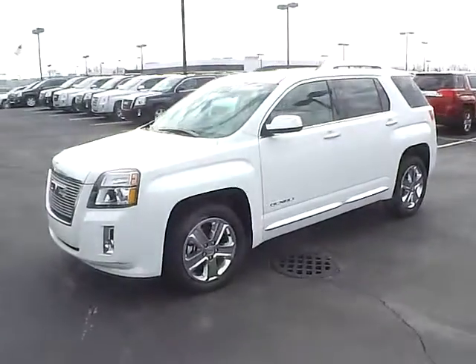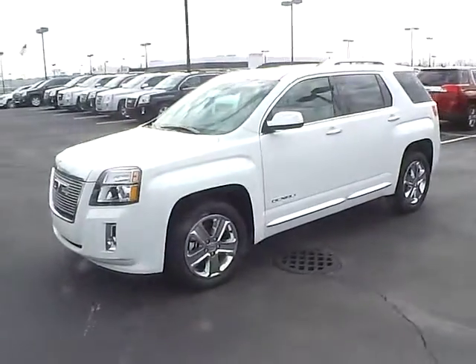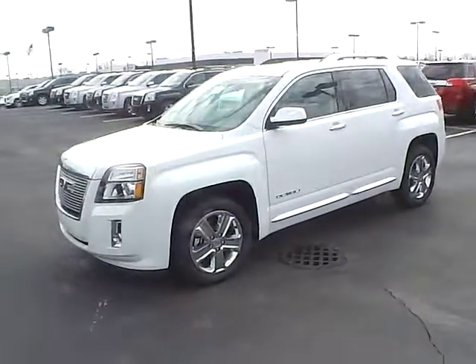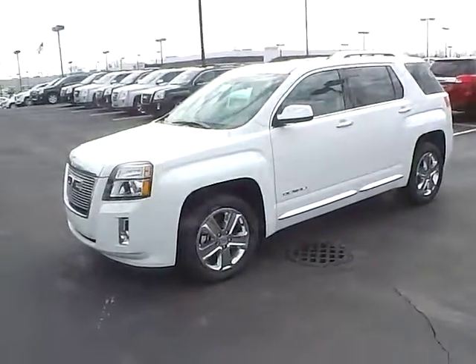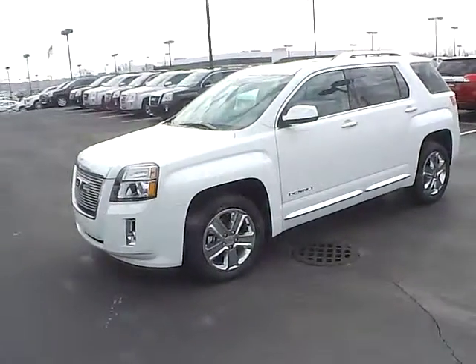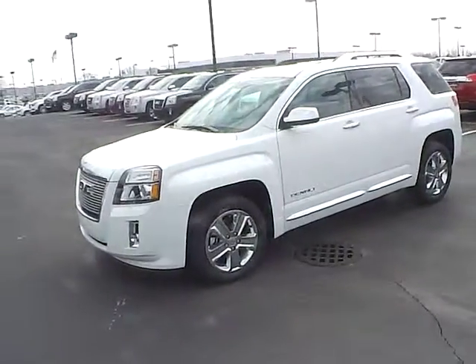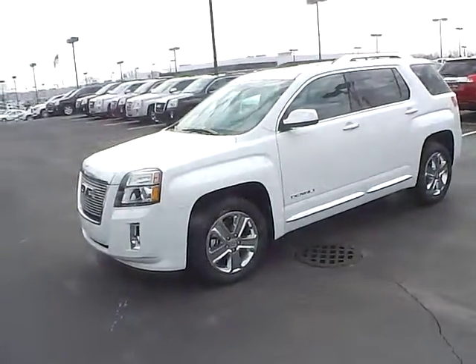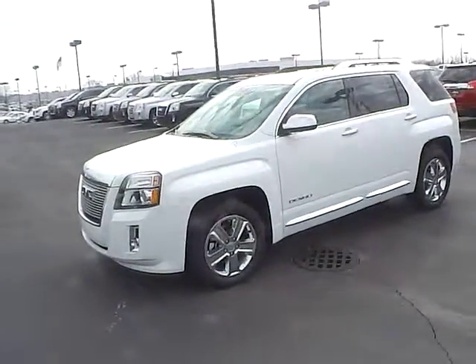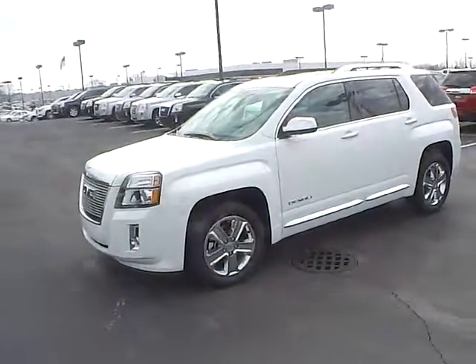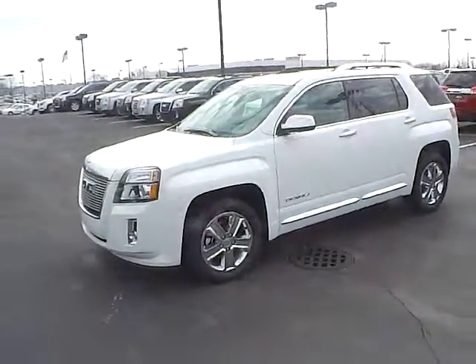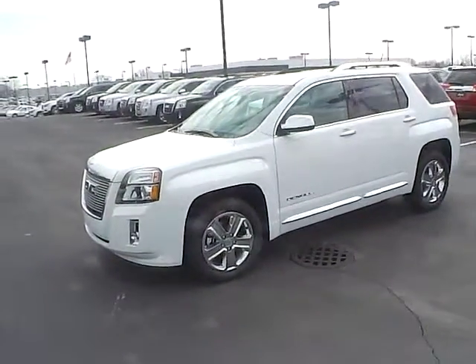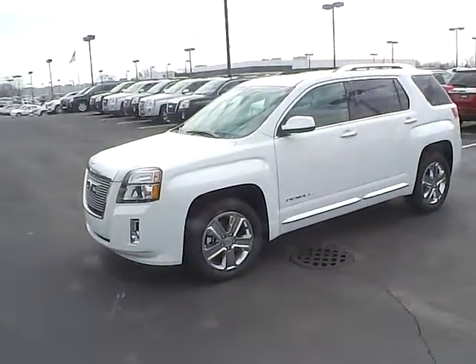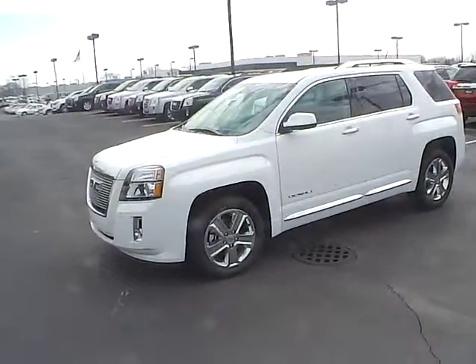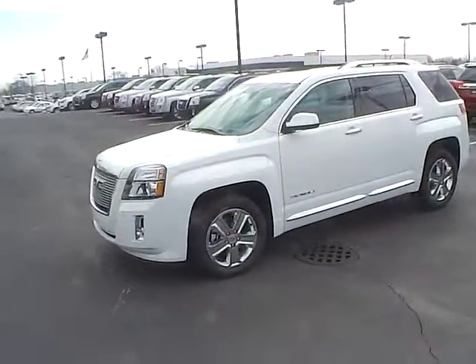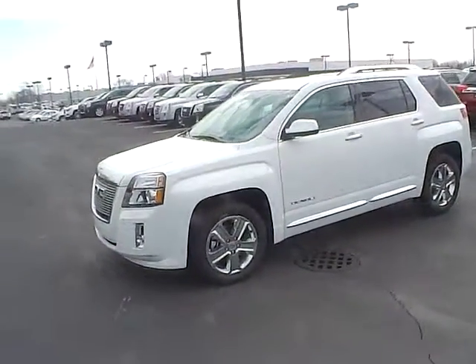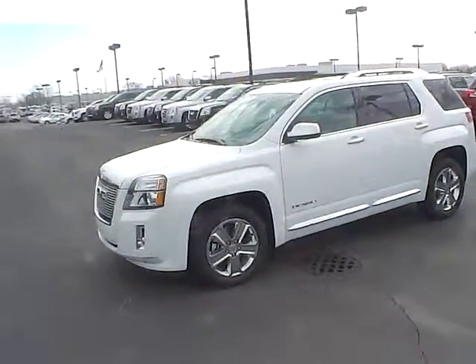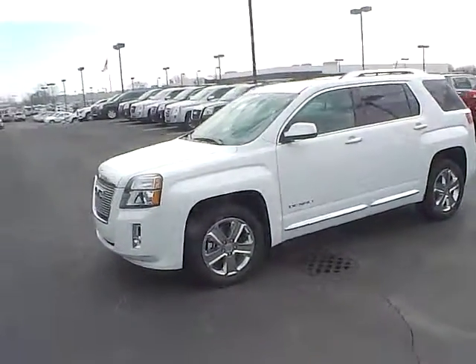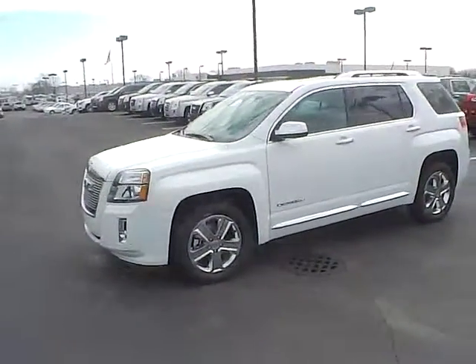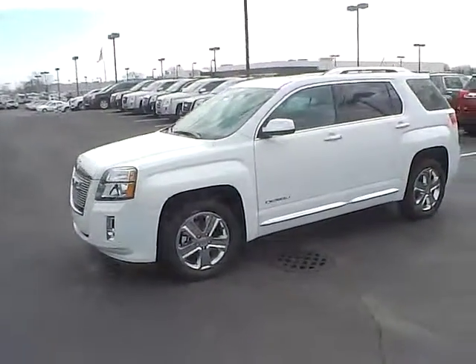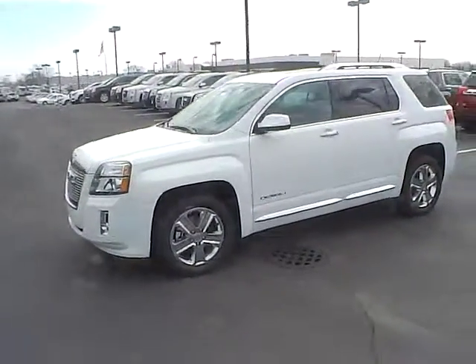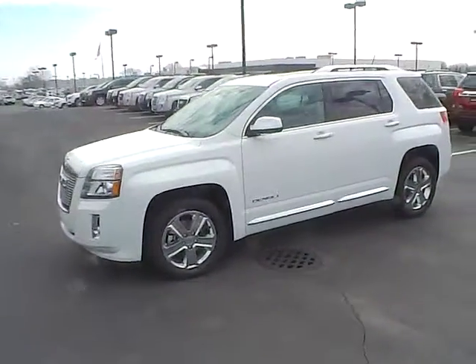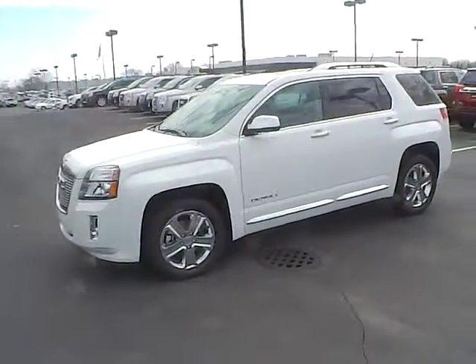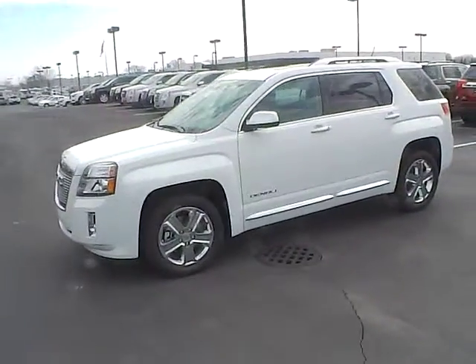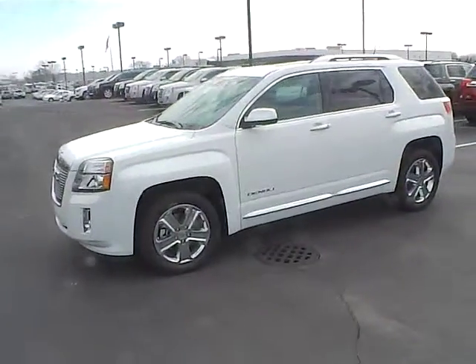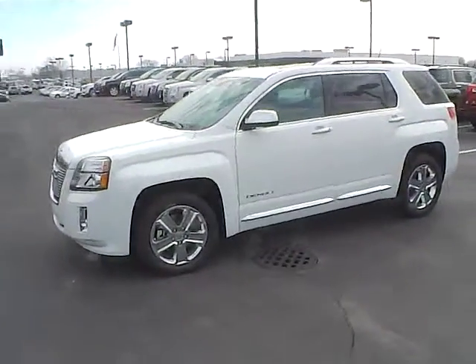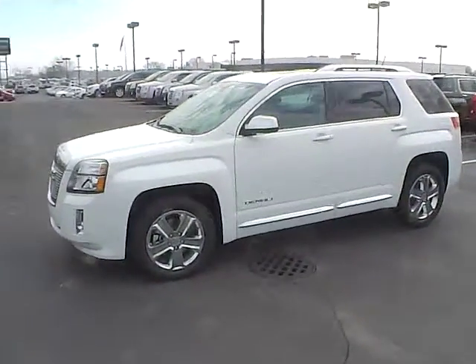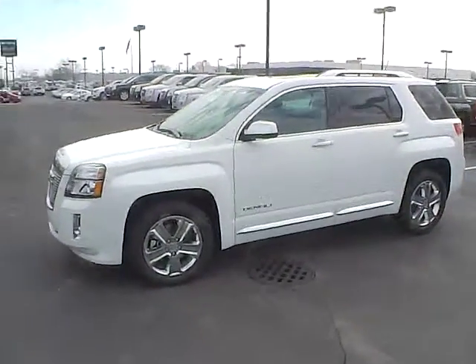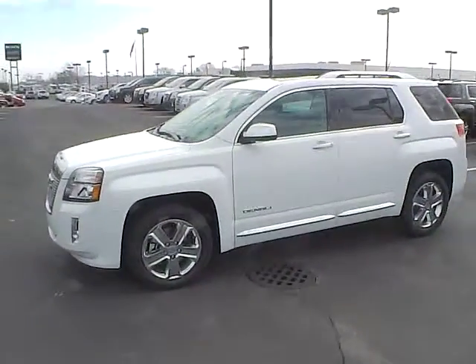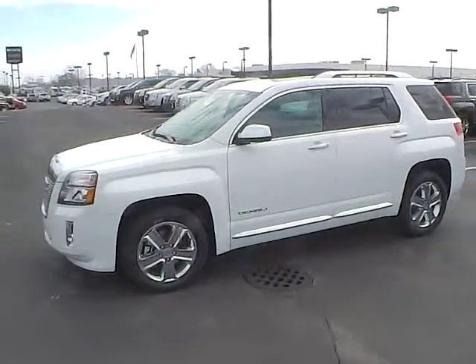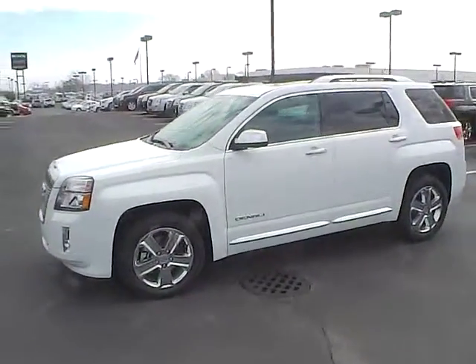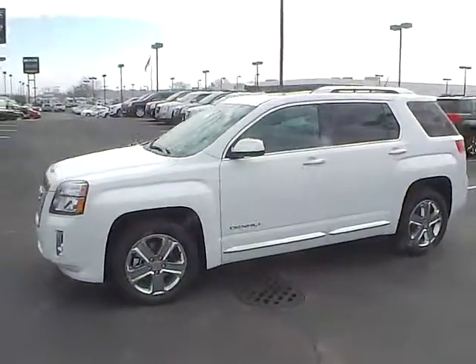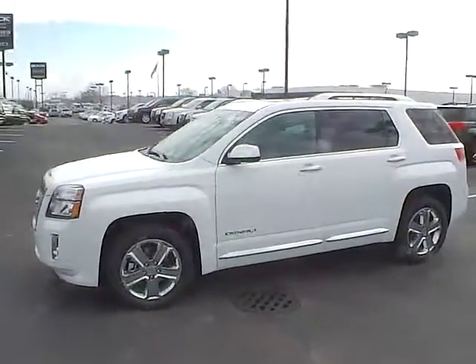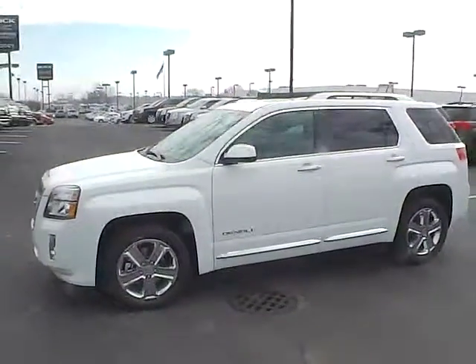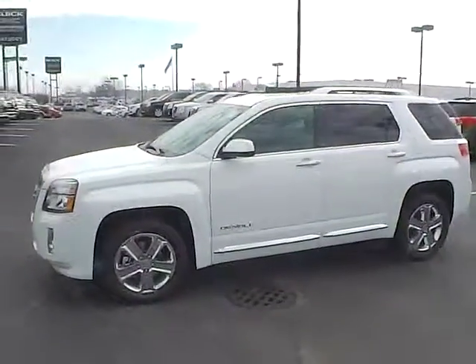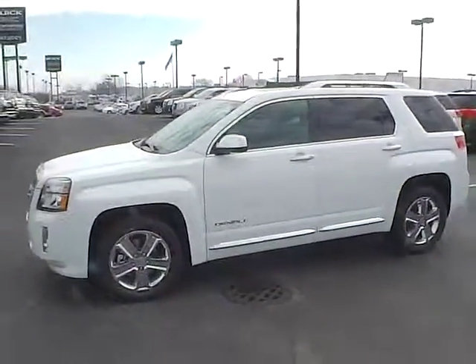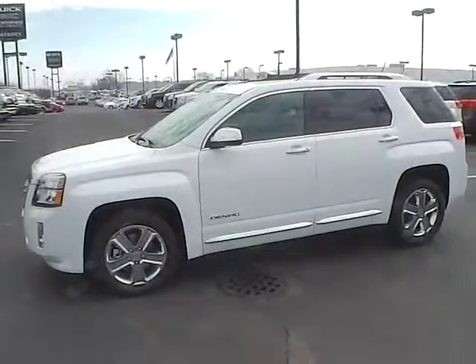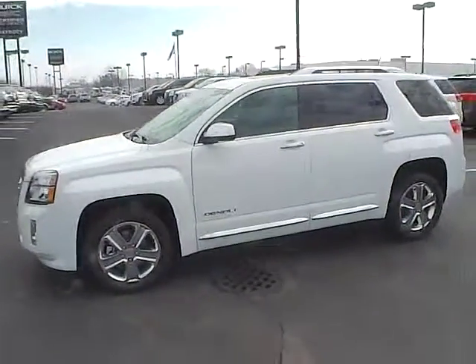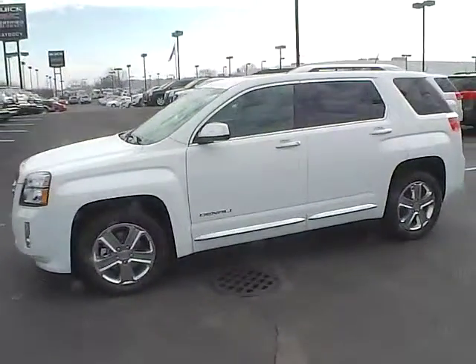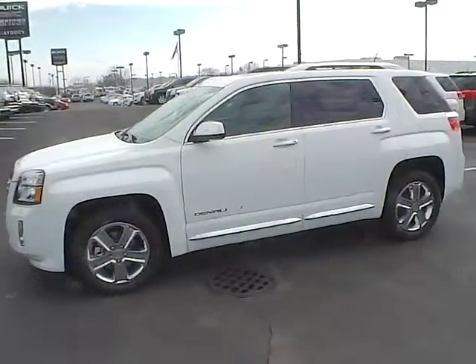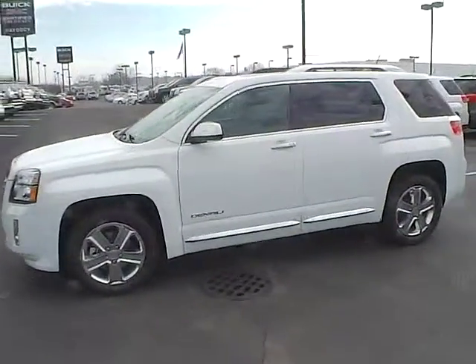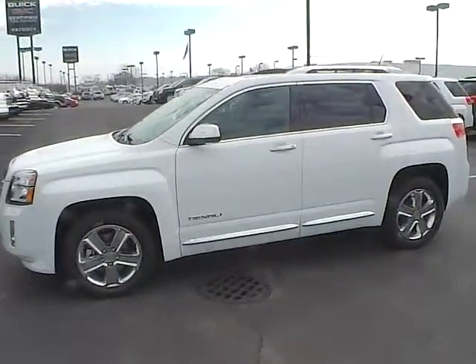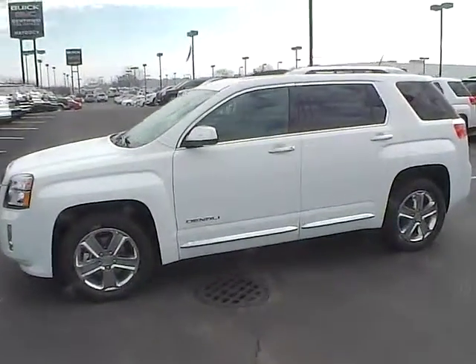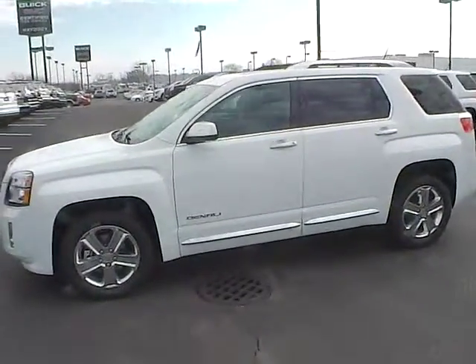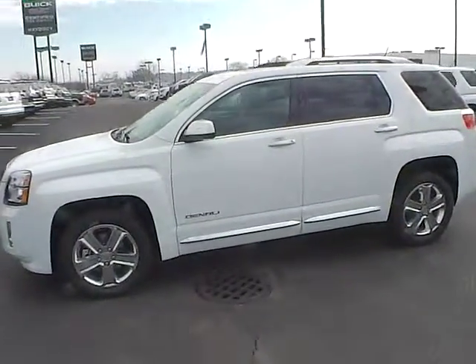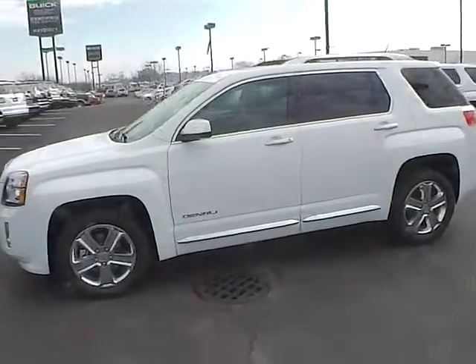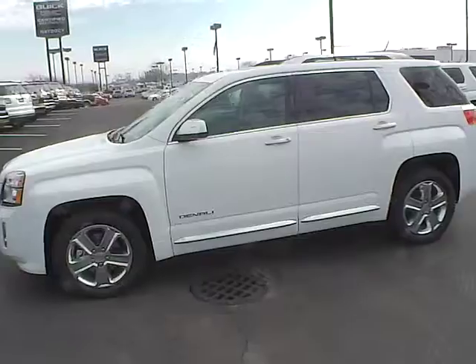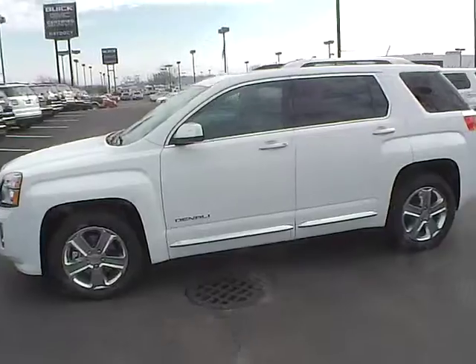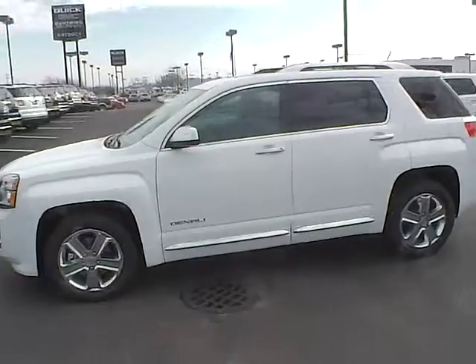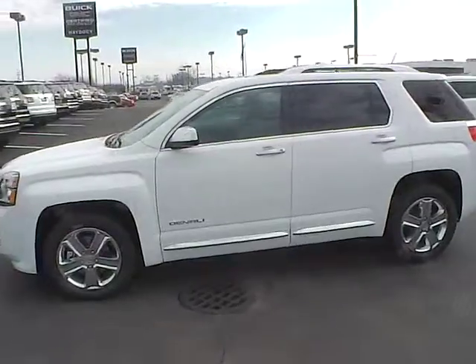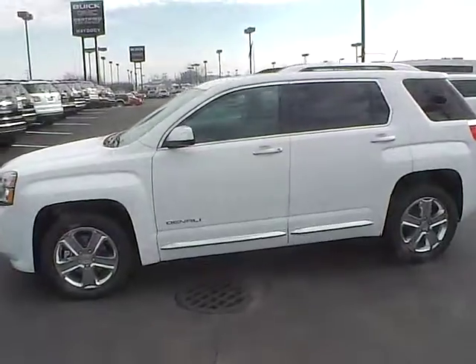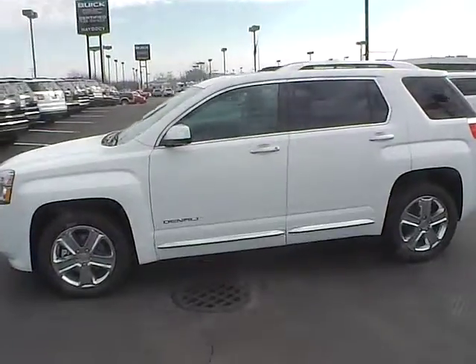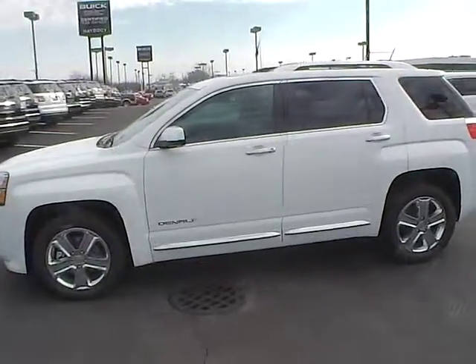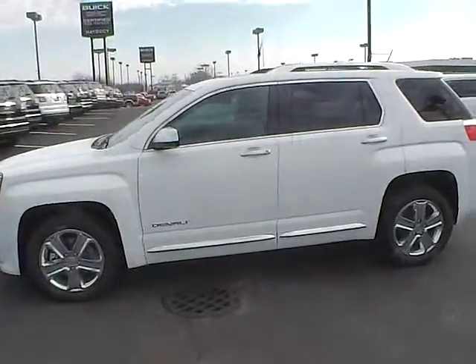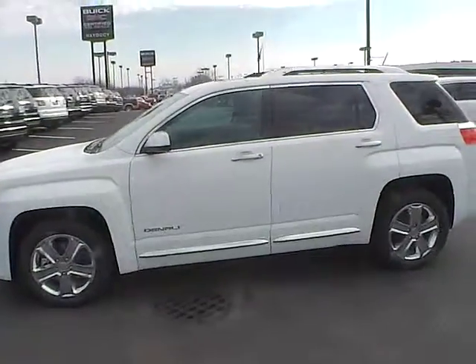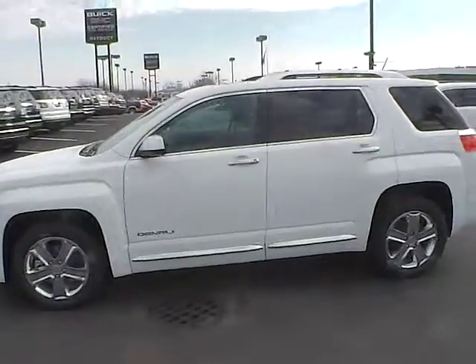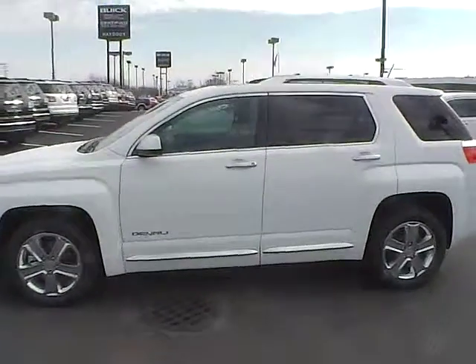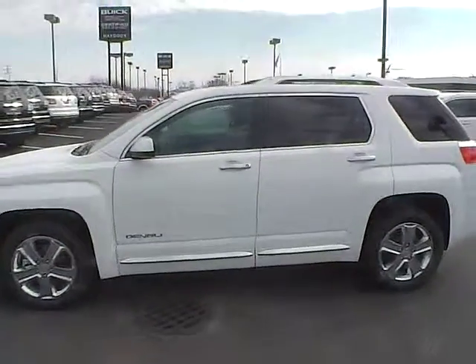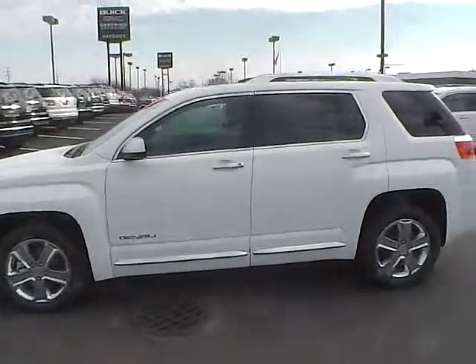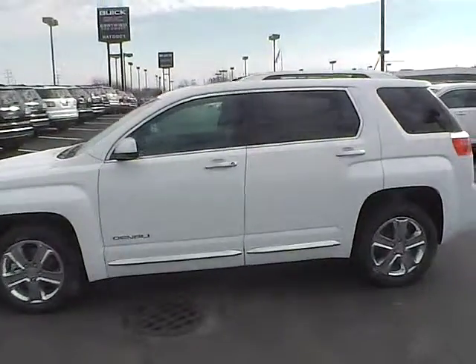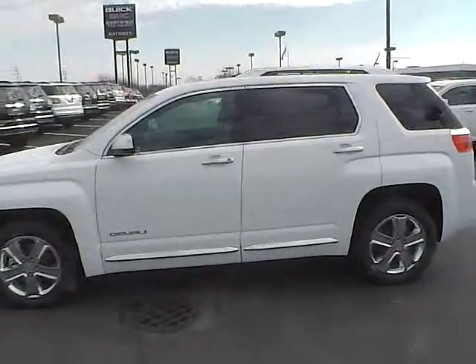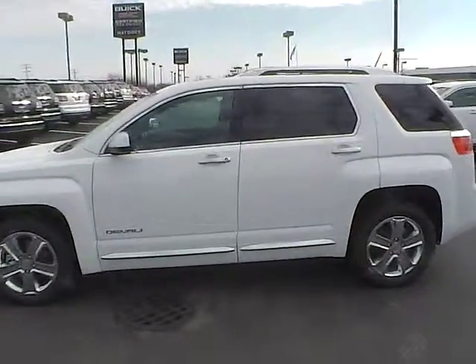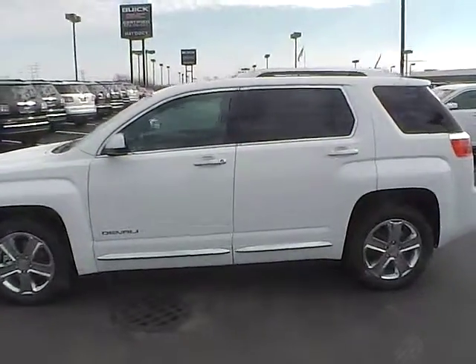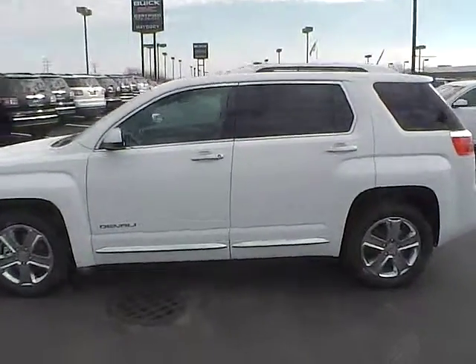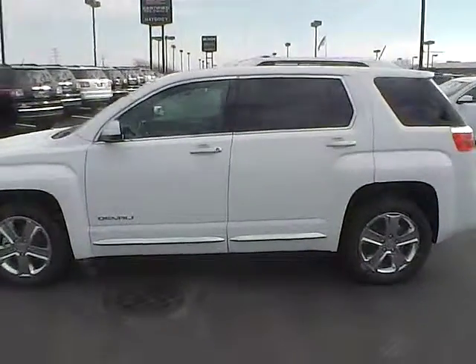Today's video is on a brand new 2015 GMC Terrain Denali Edition in Summit White with a jet black interior.